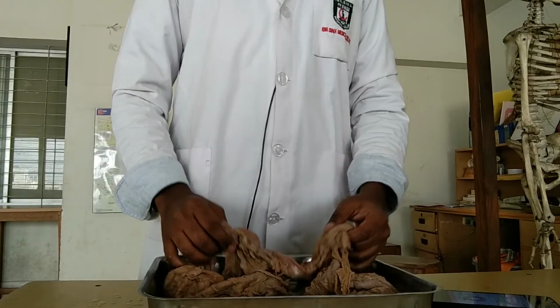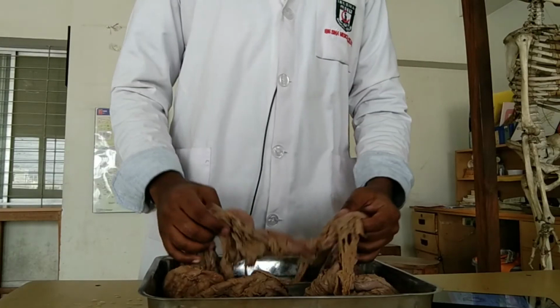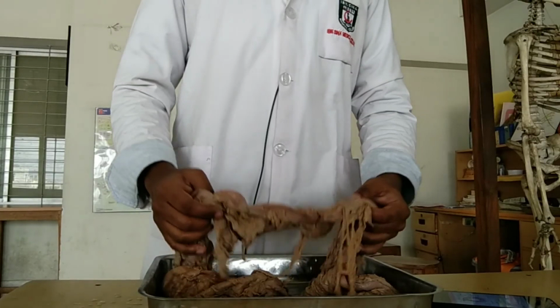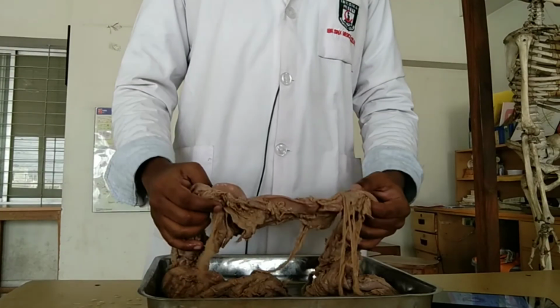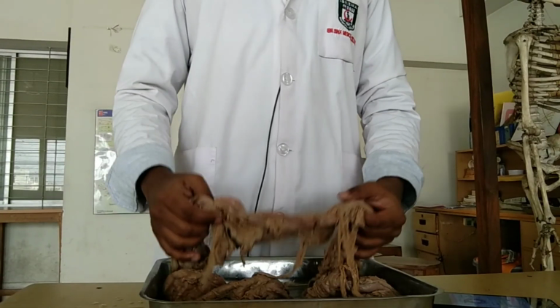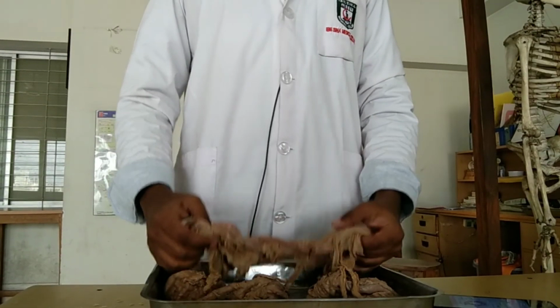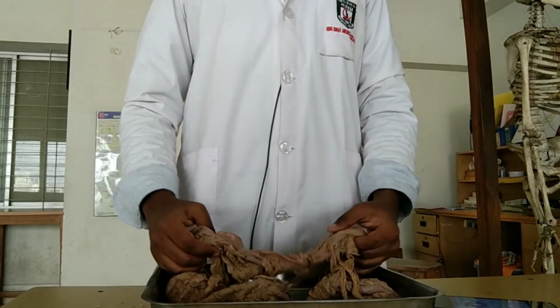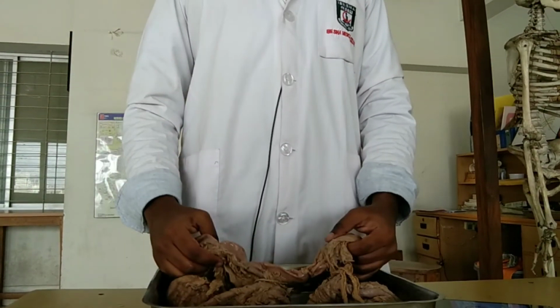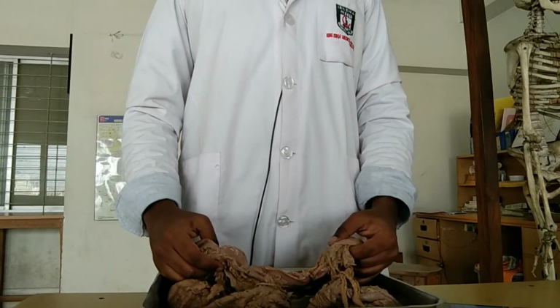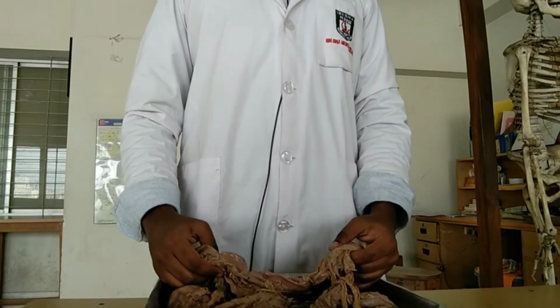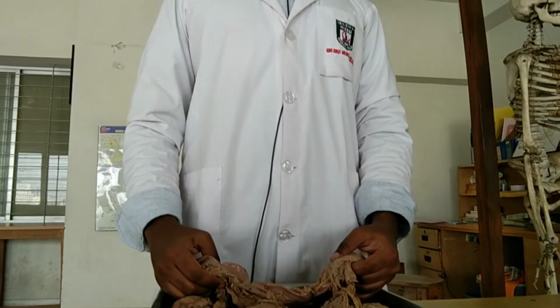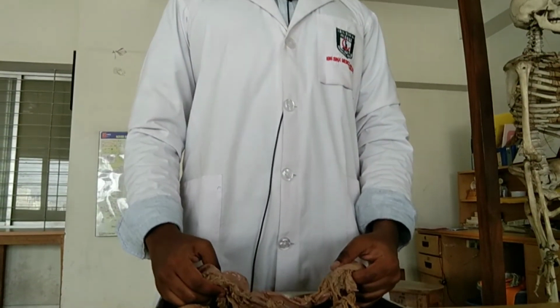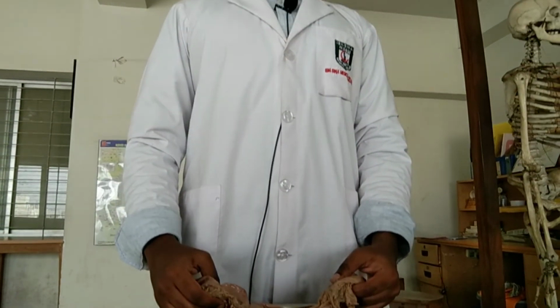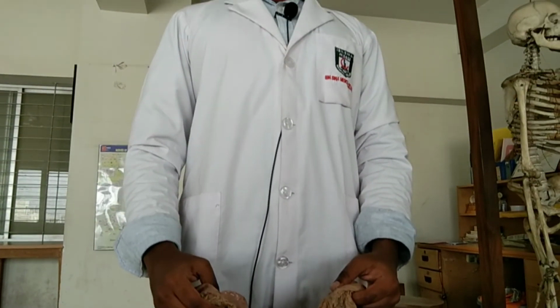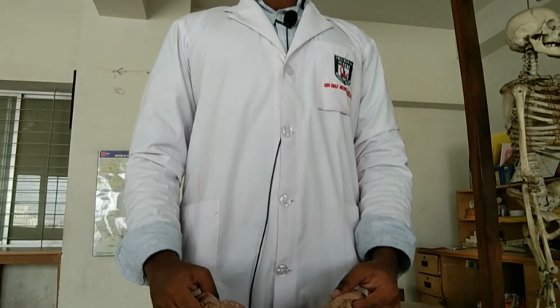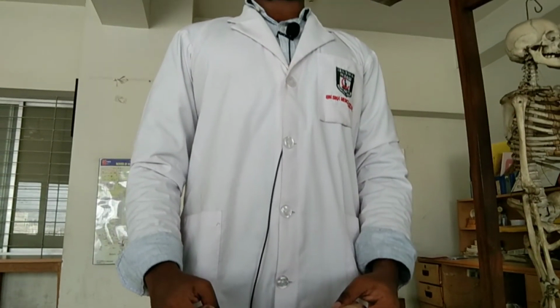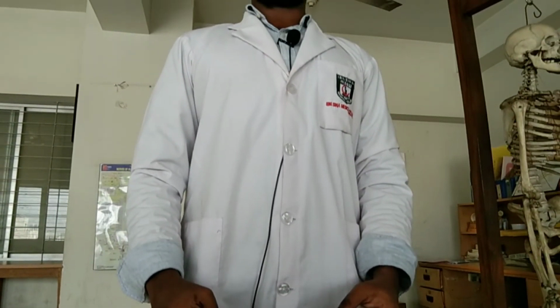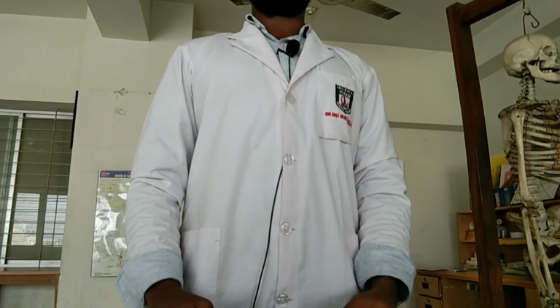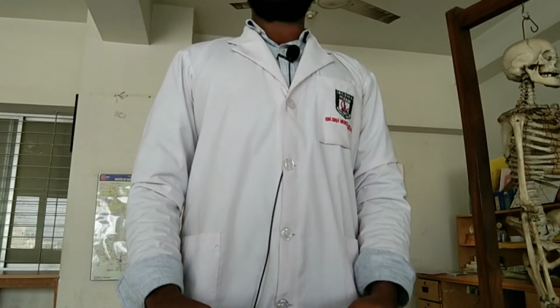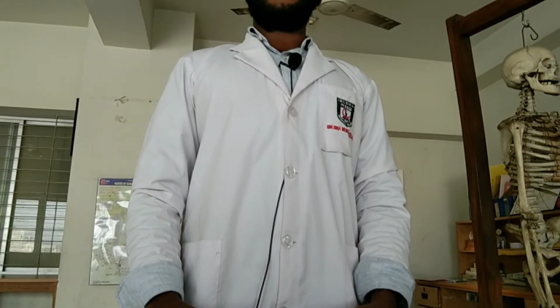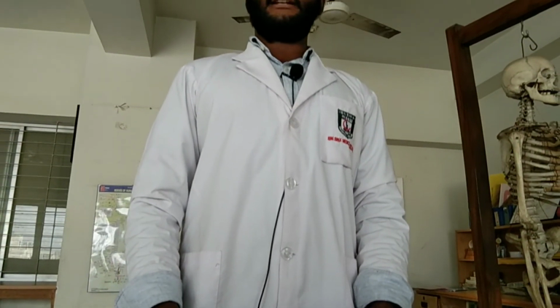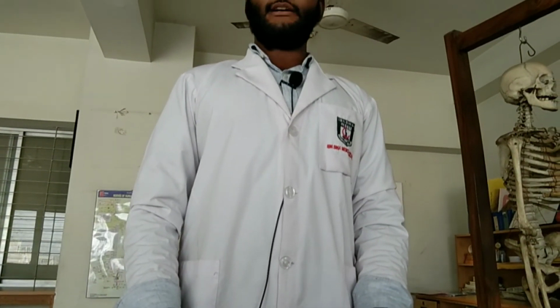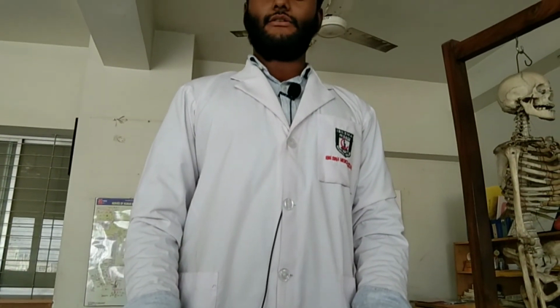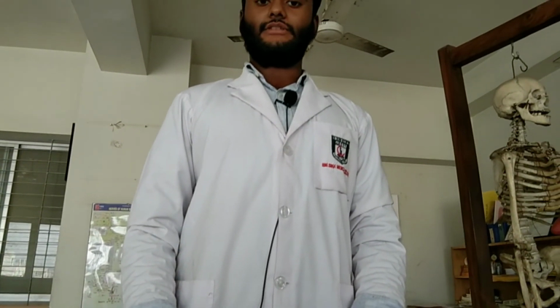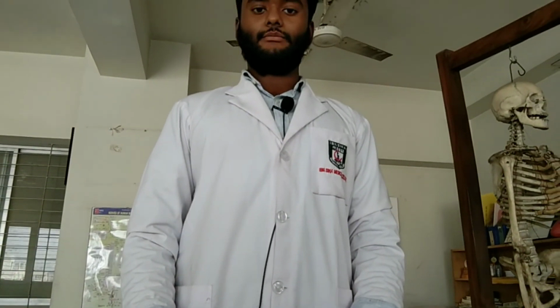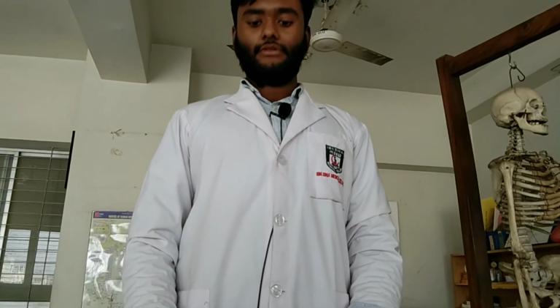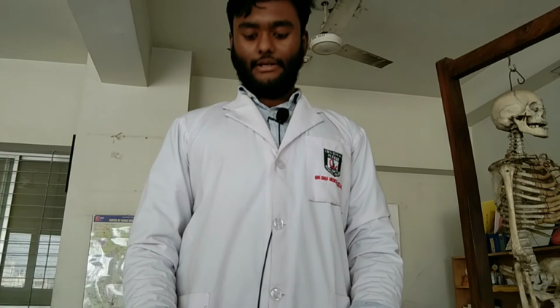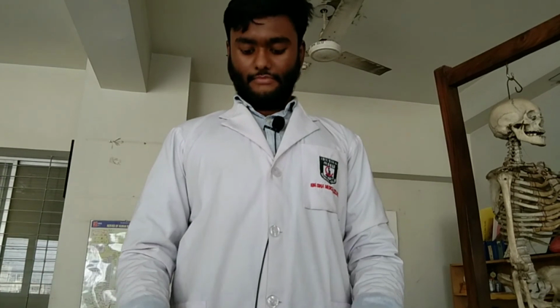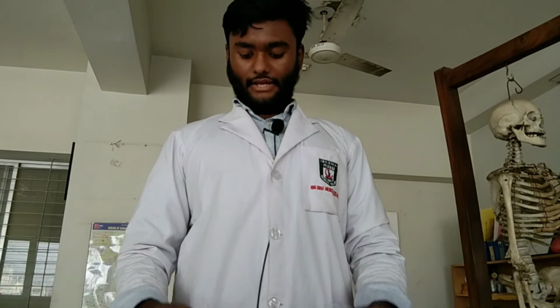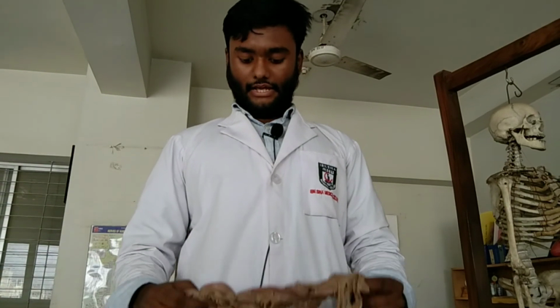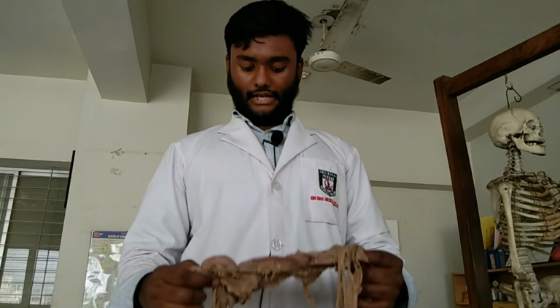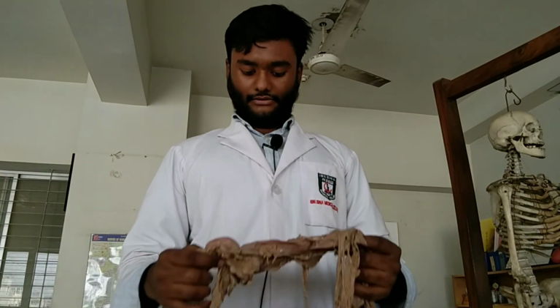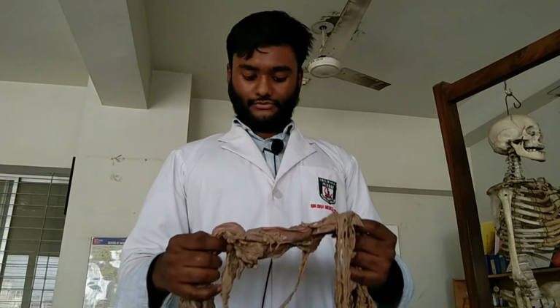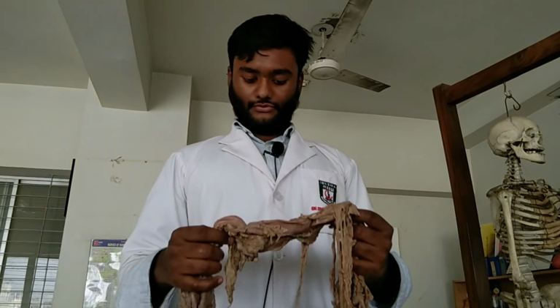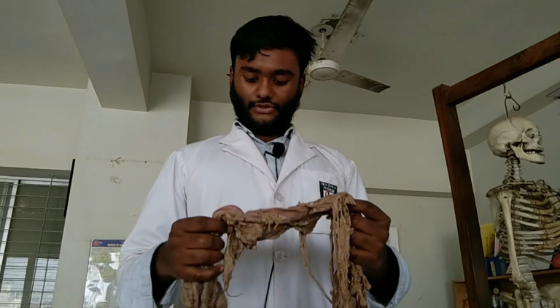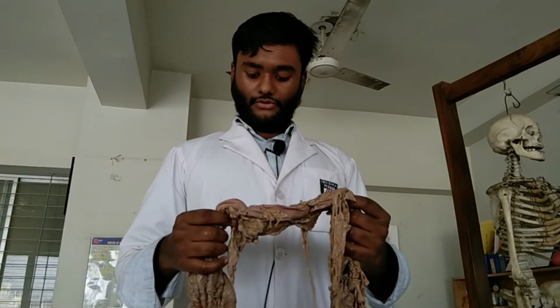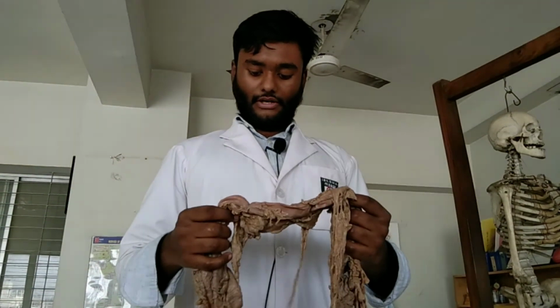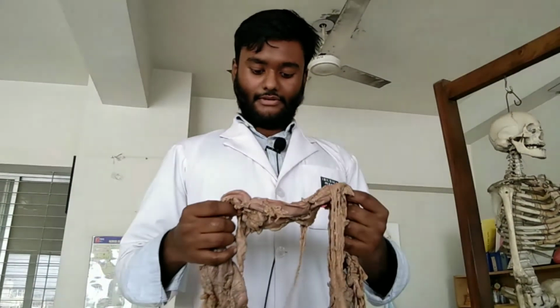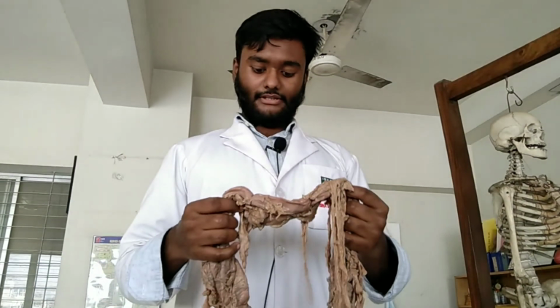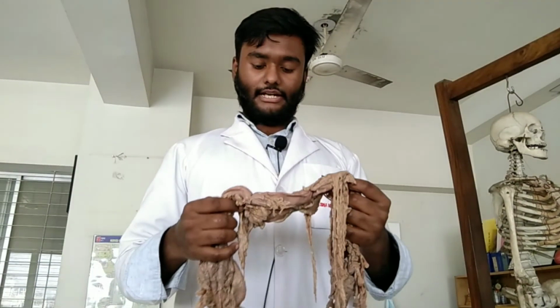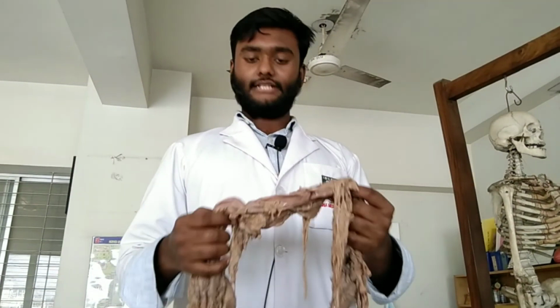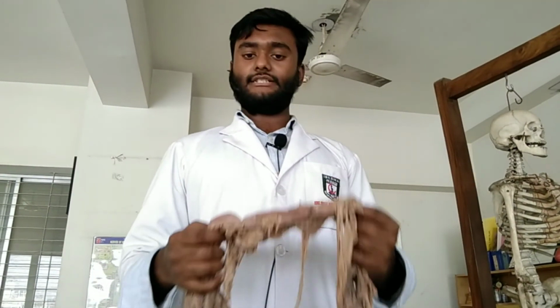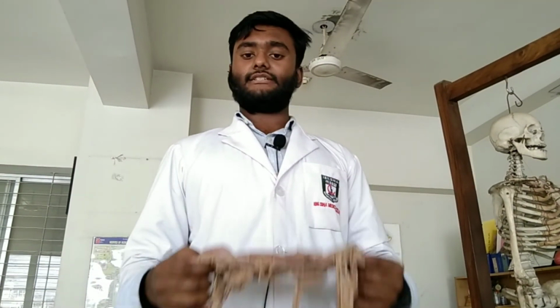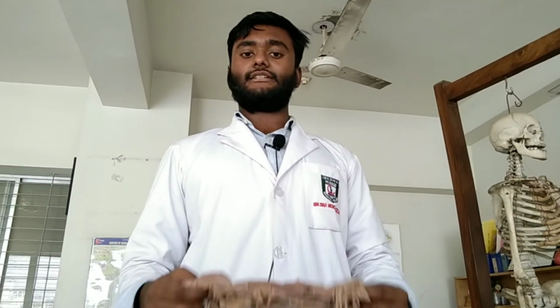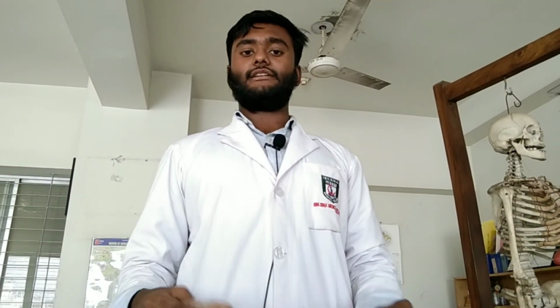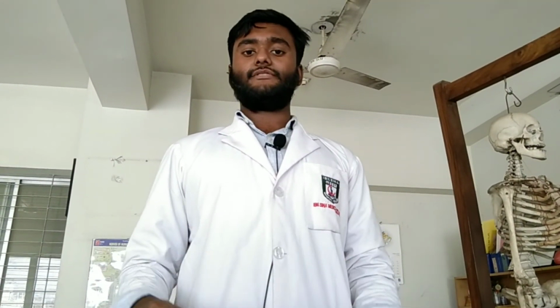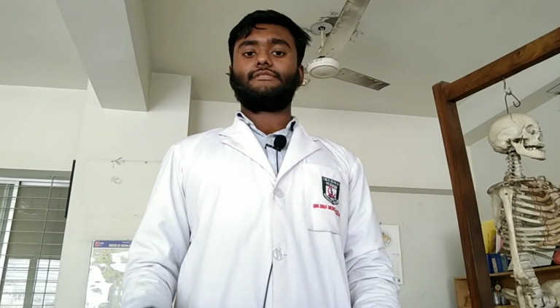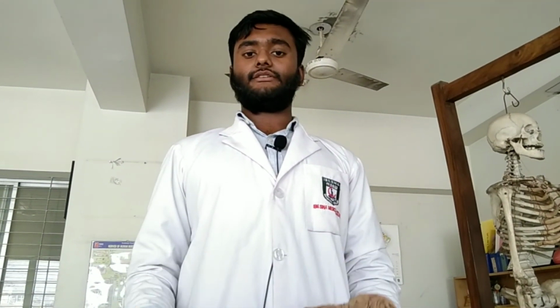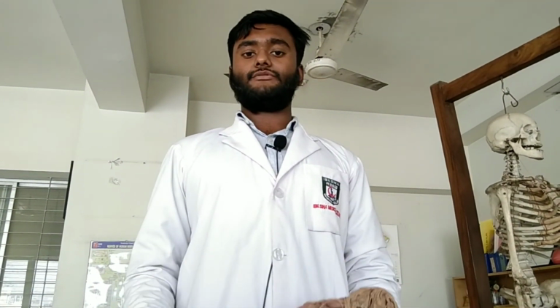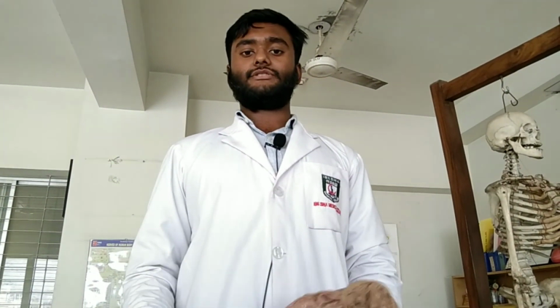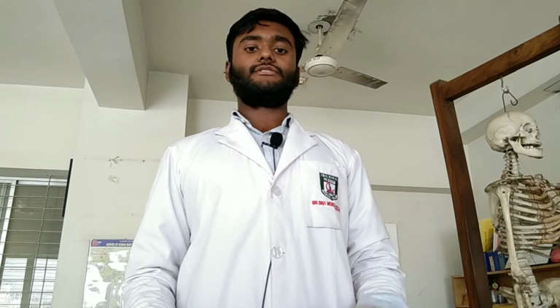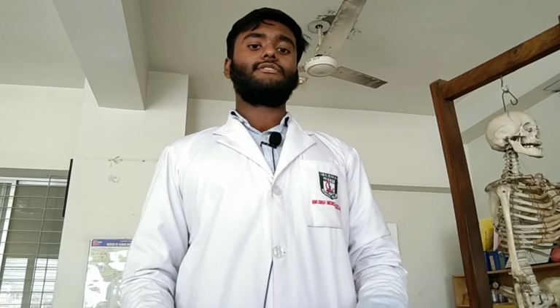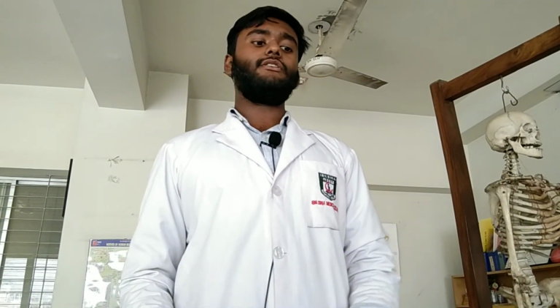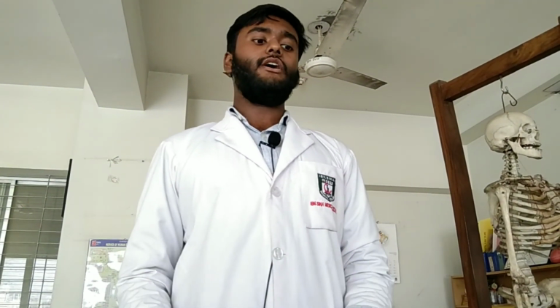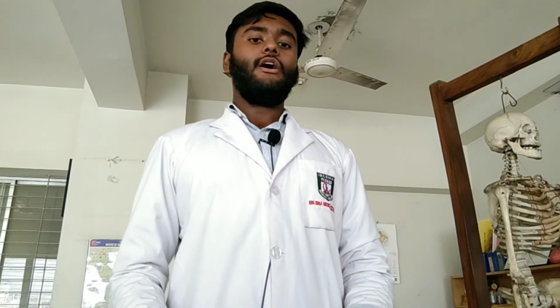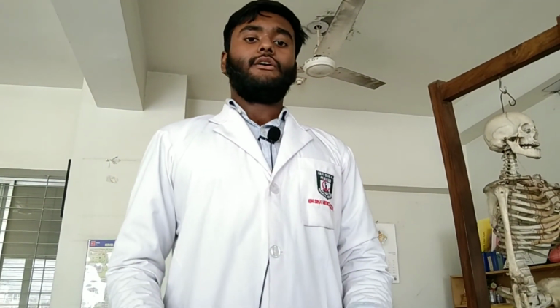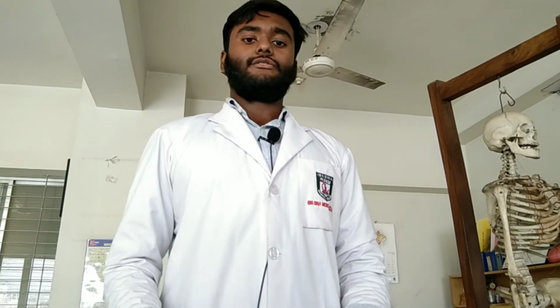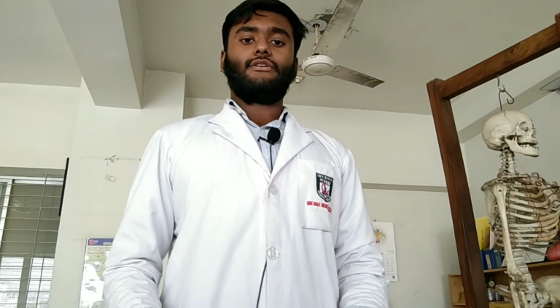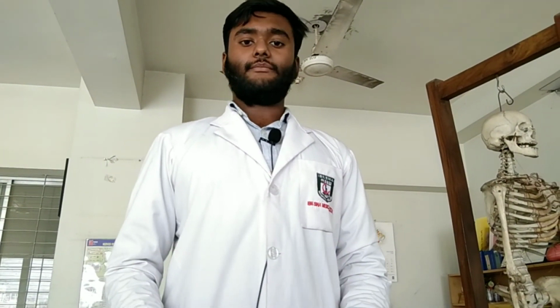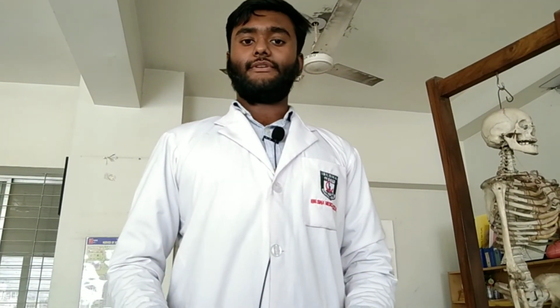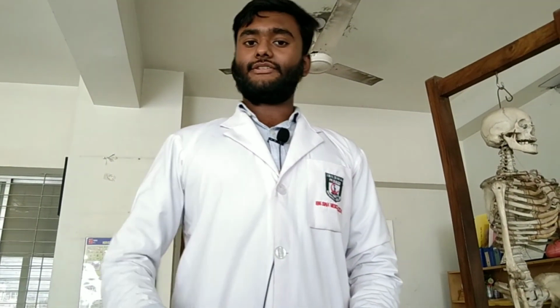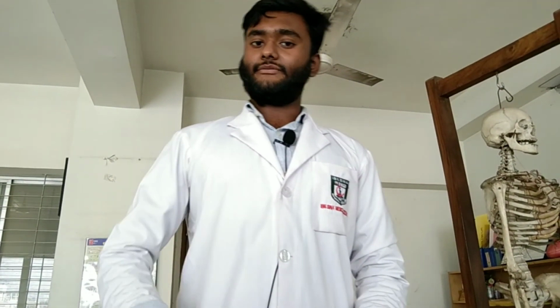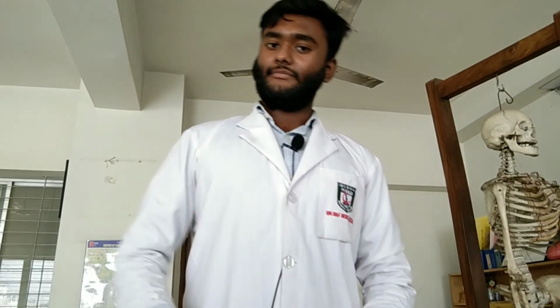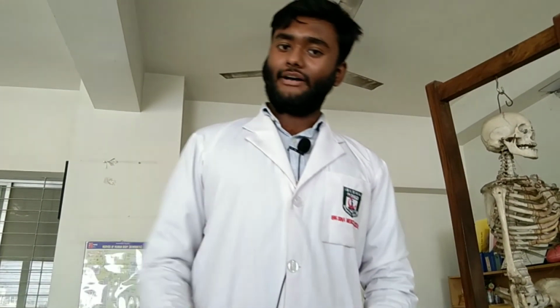Today we talked about the large intestine. If you have any questions about the large intestine, good luck.